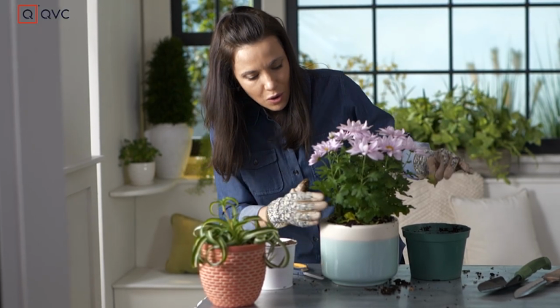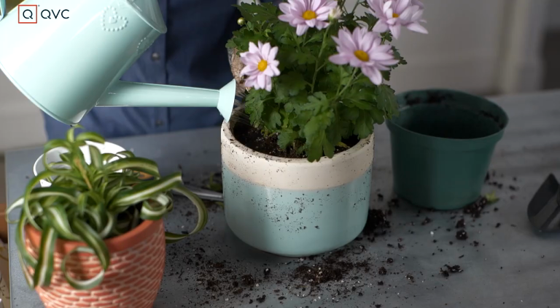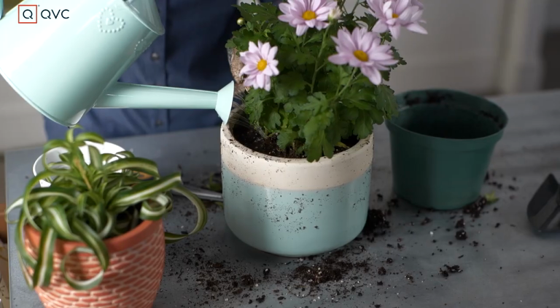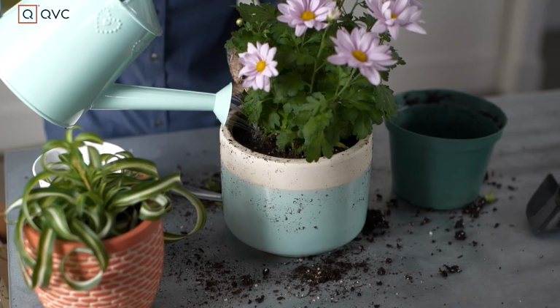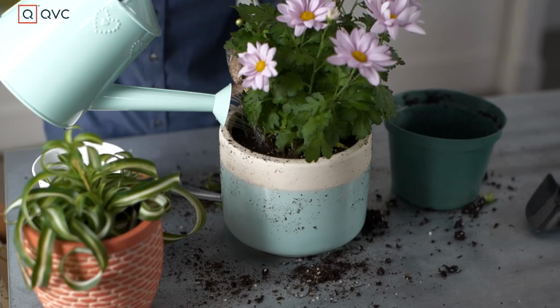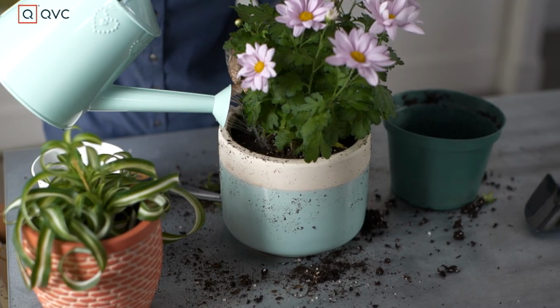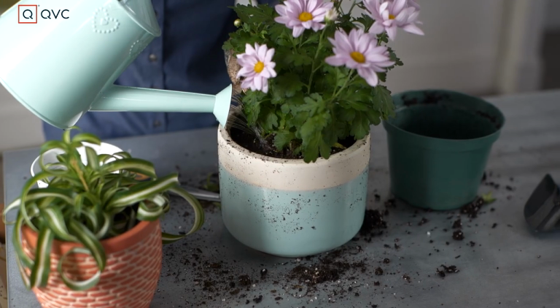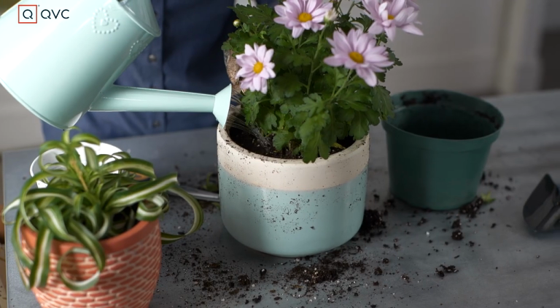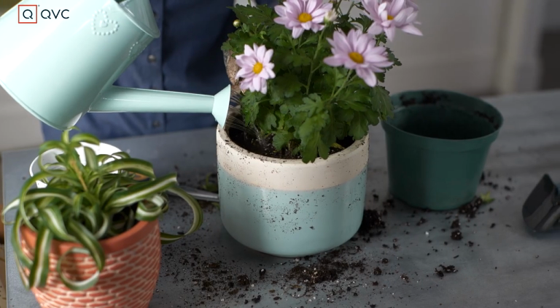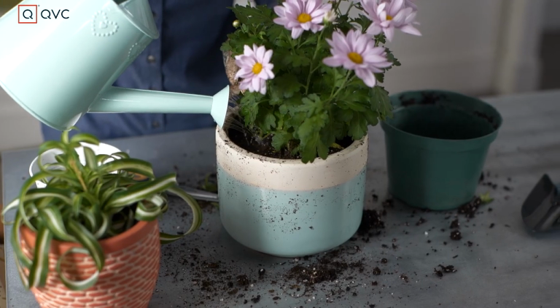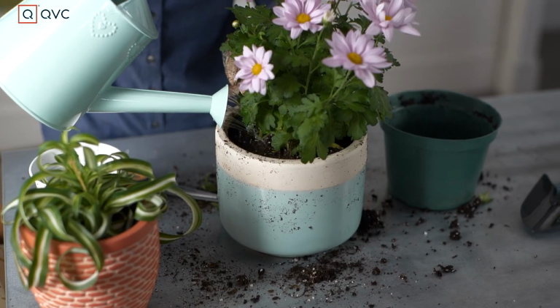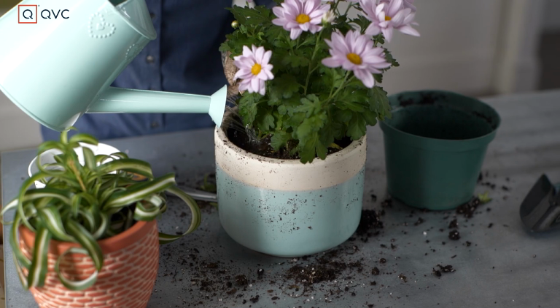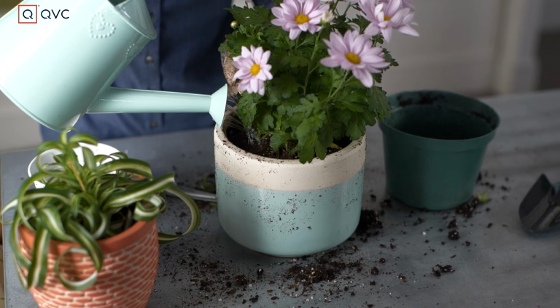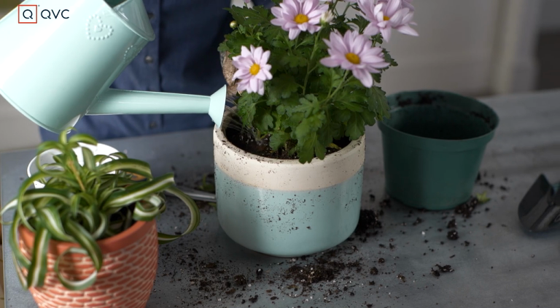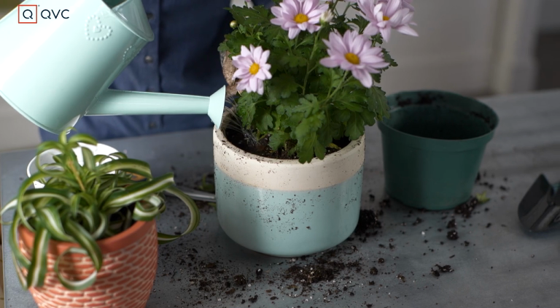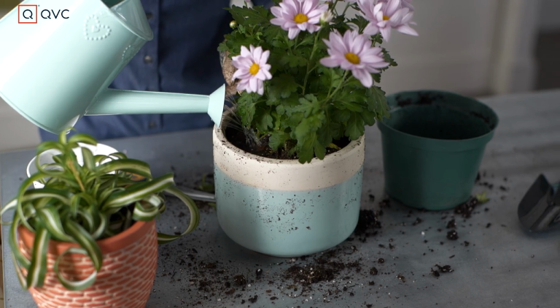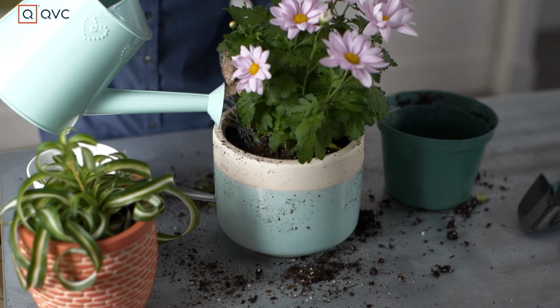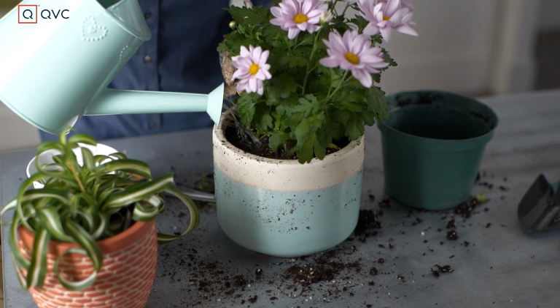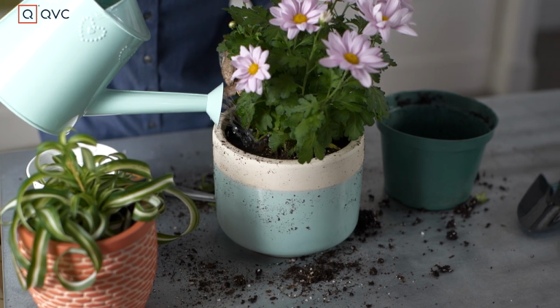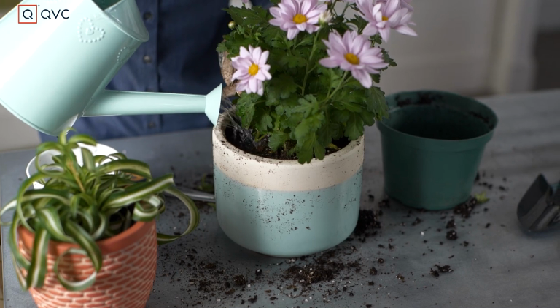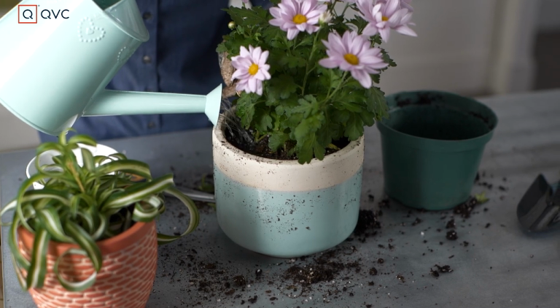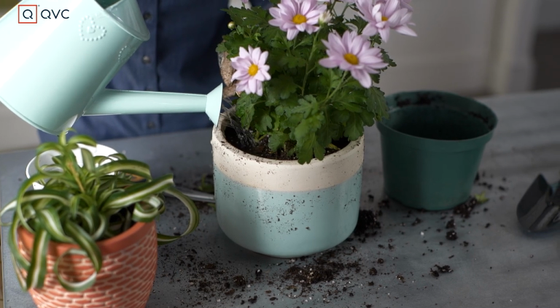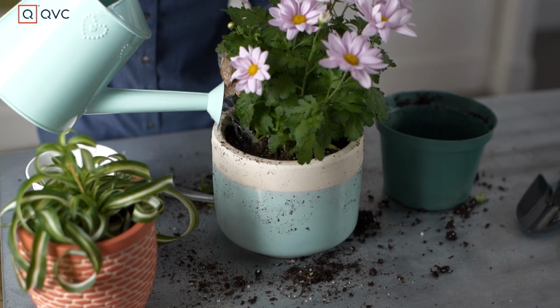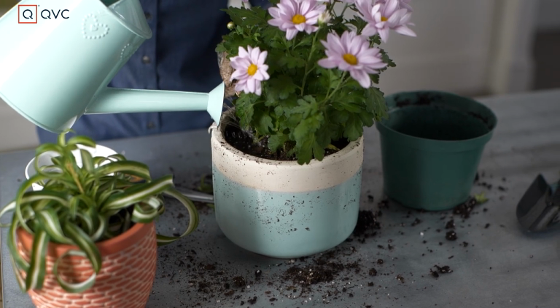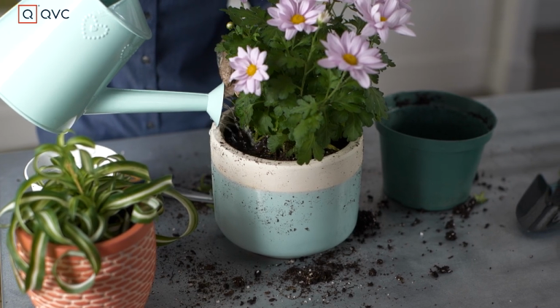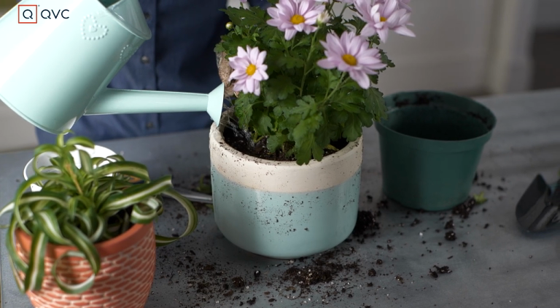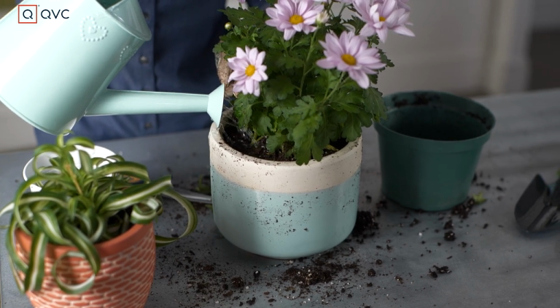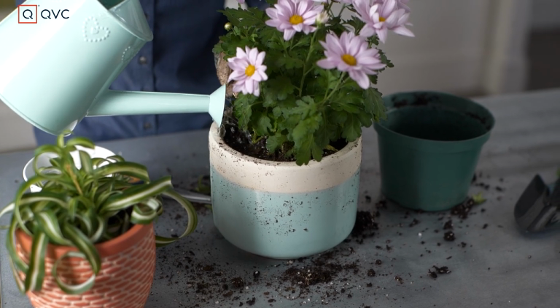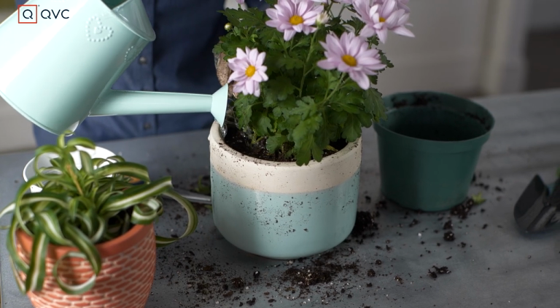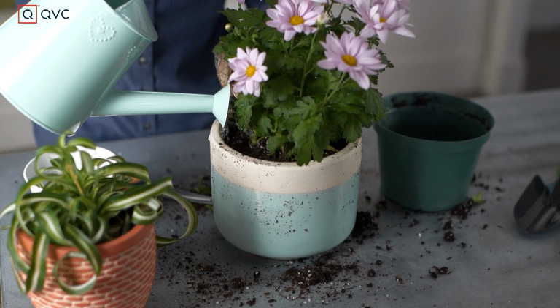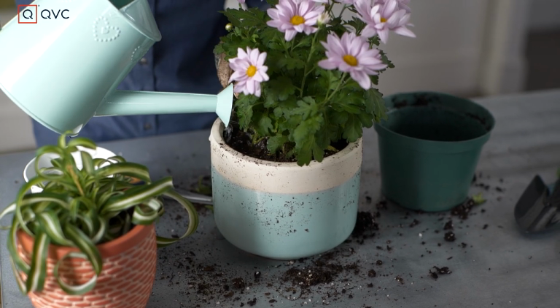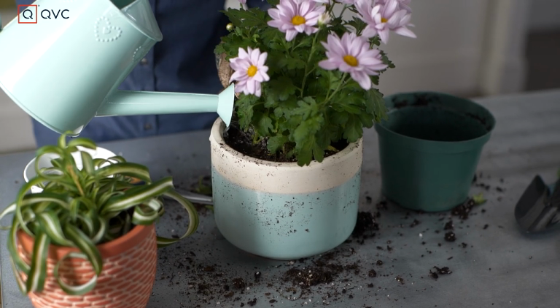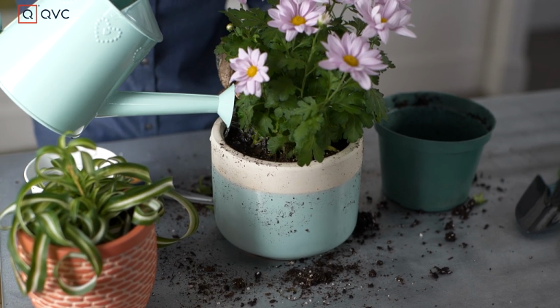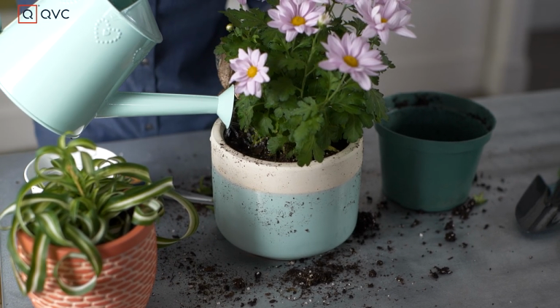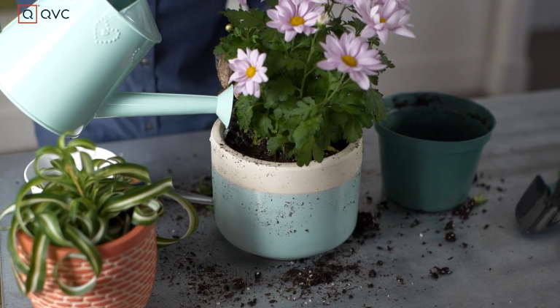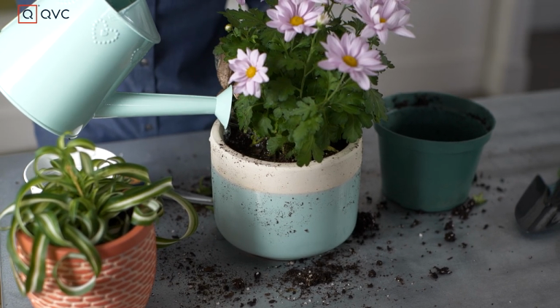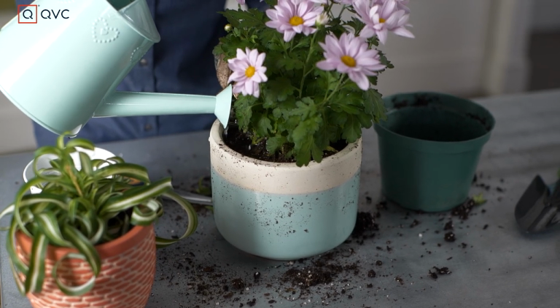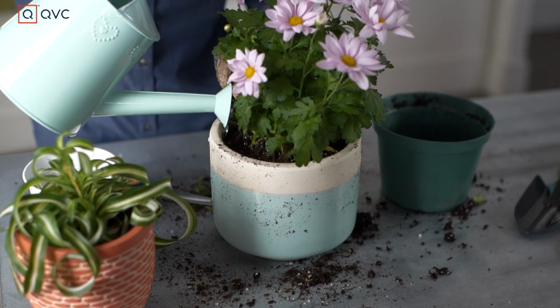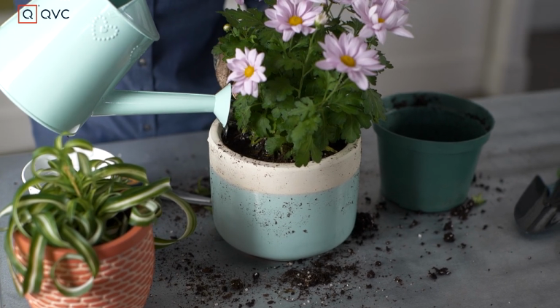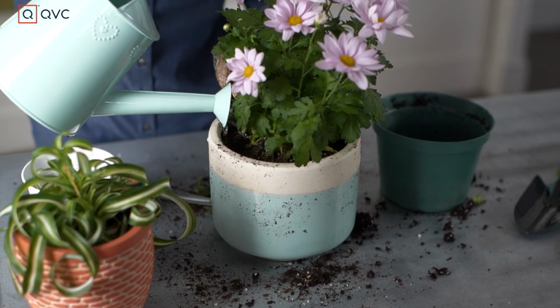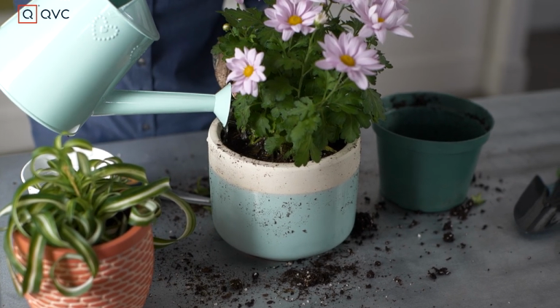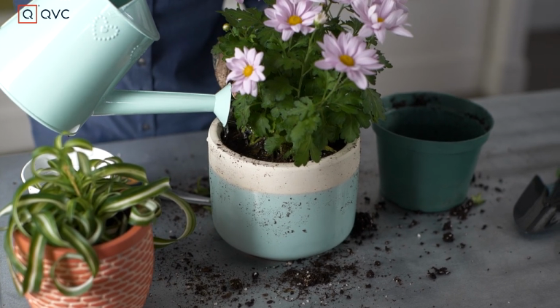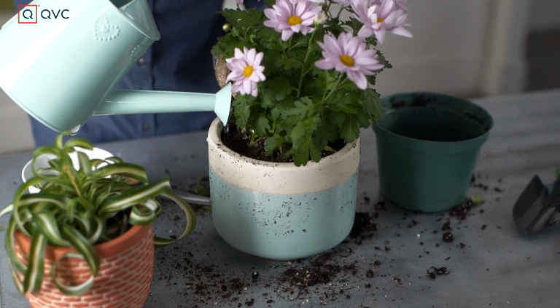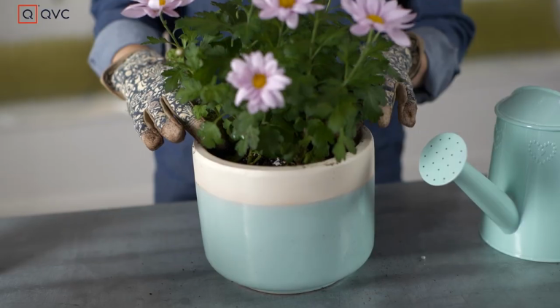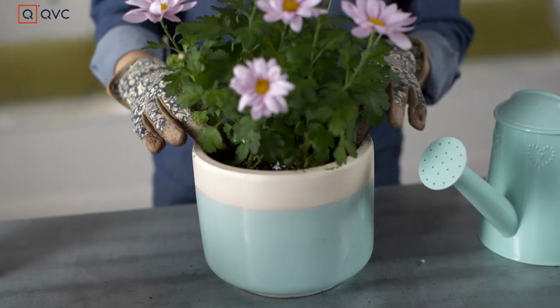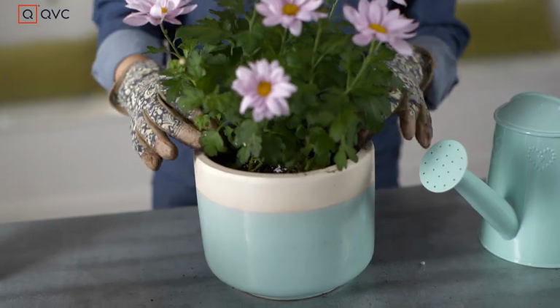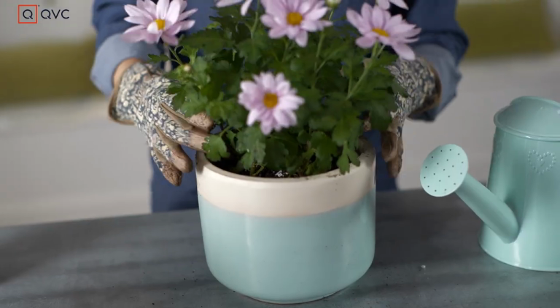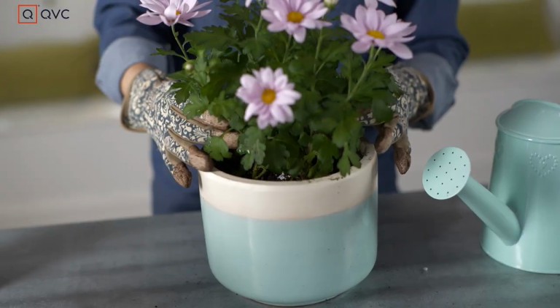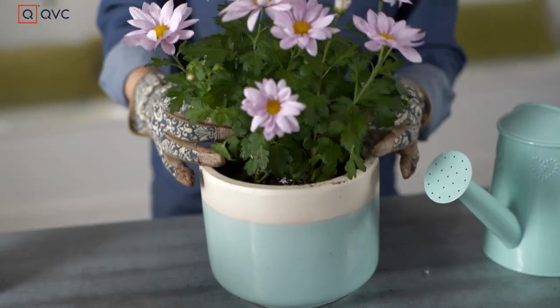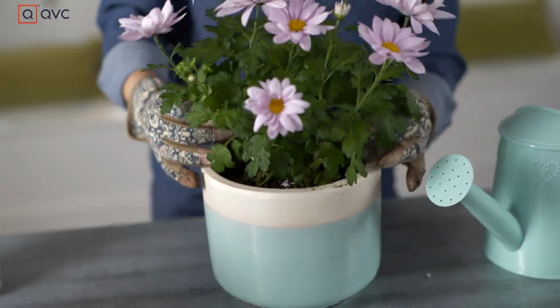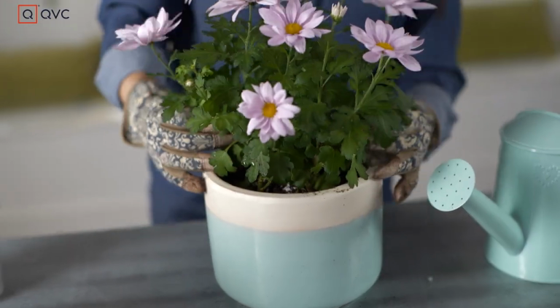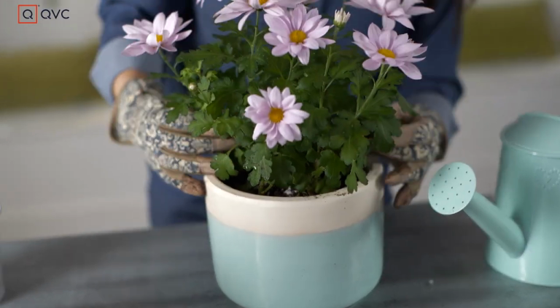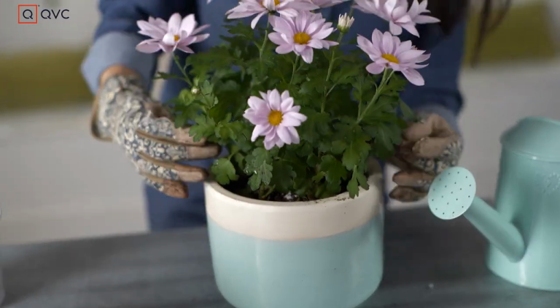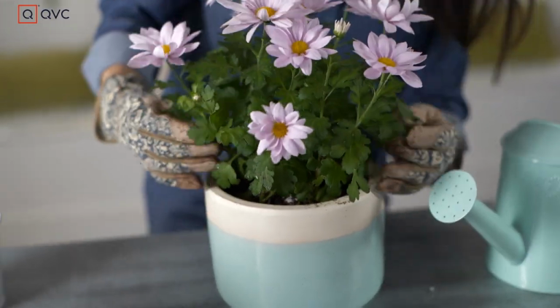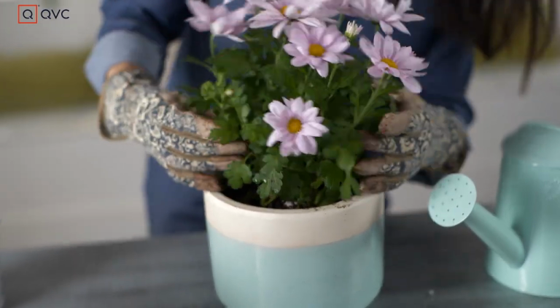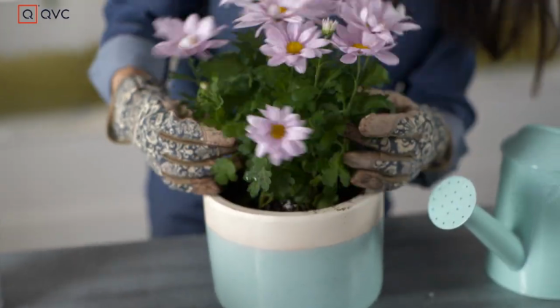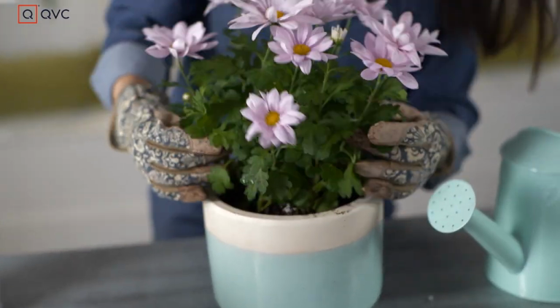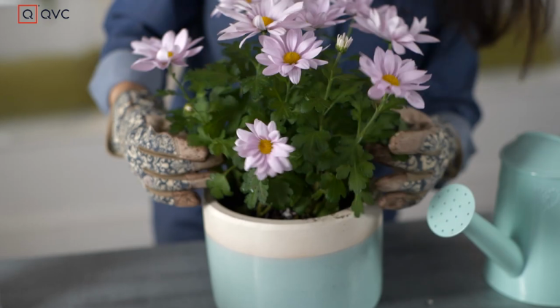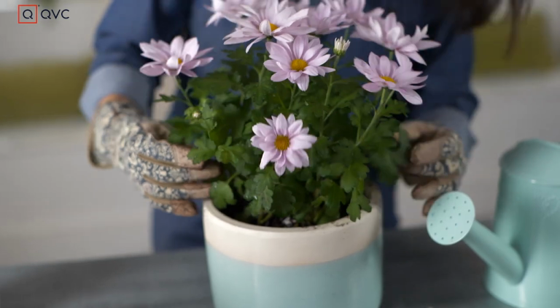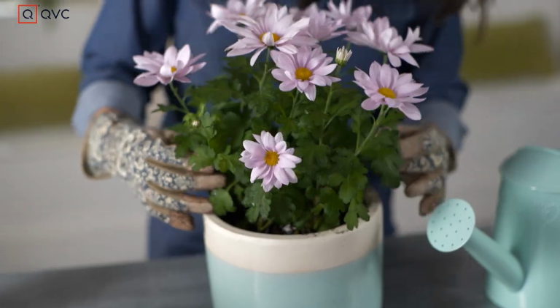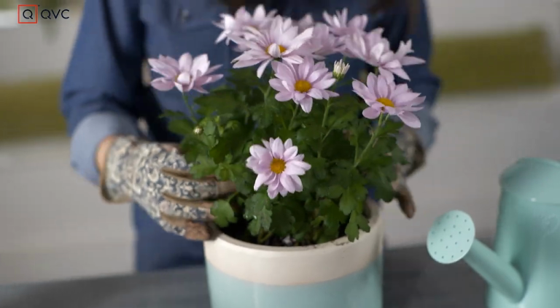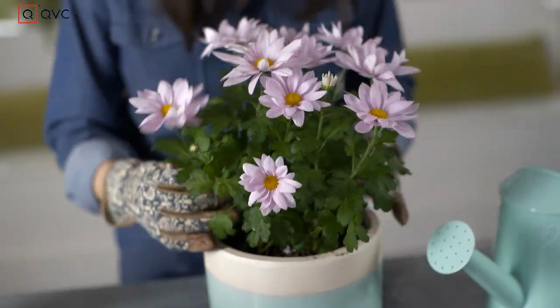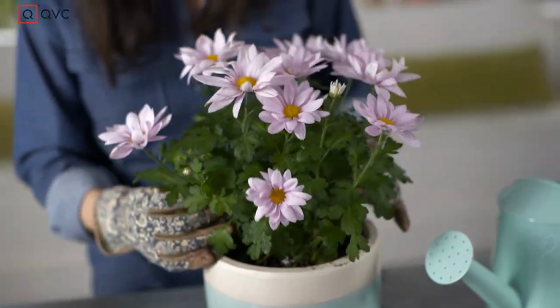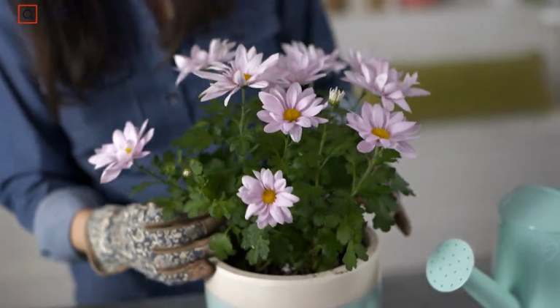Once you have it all planted, then you're gonna give it a nice drink of water and put it in an area where it gets plenty of sun.